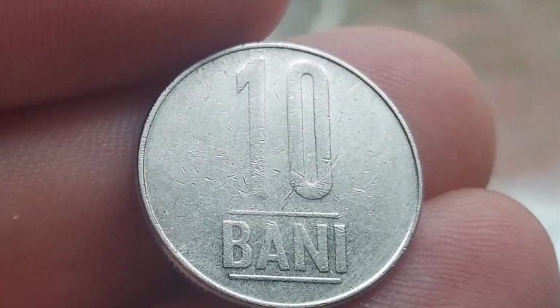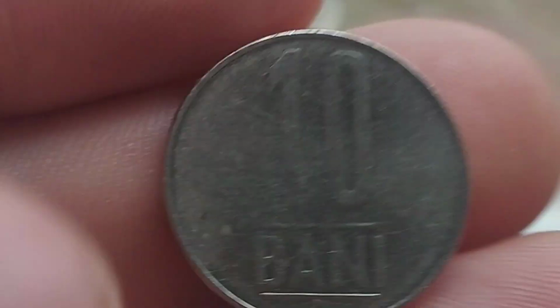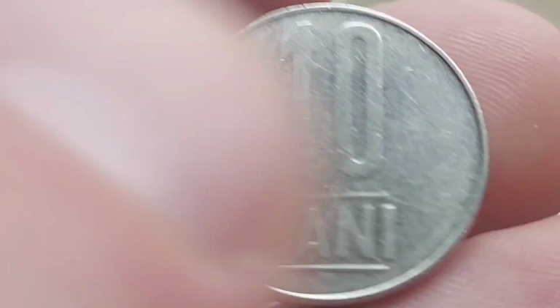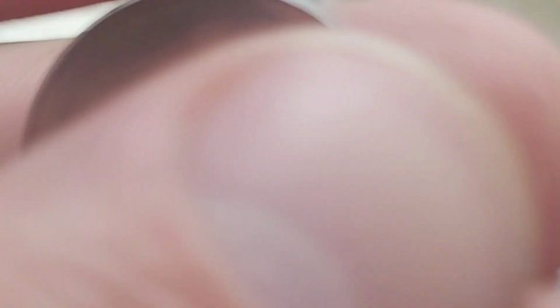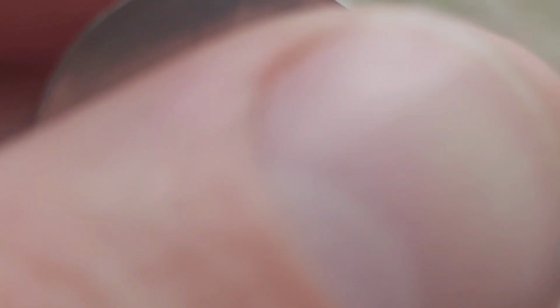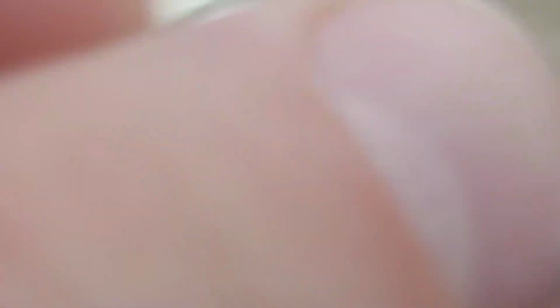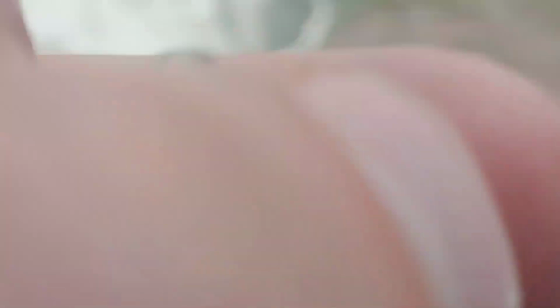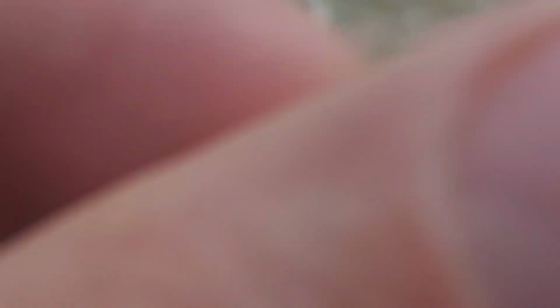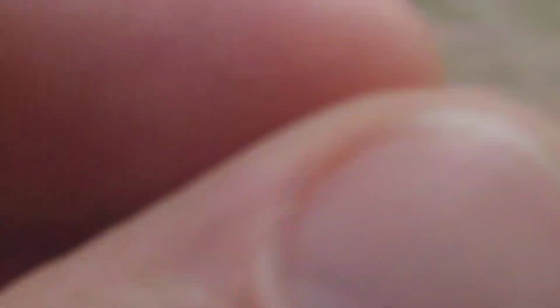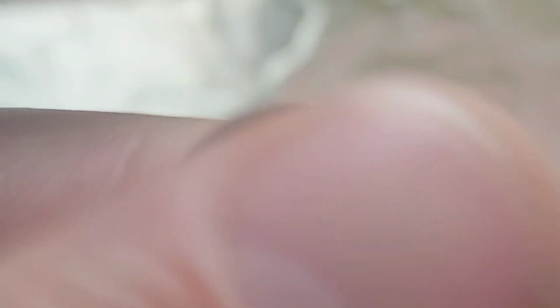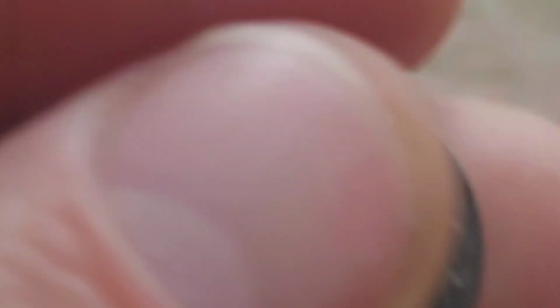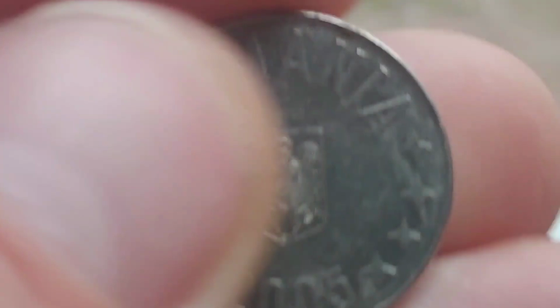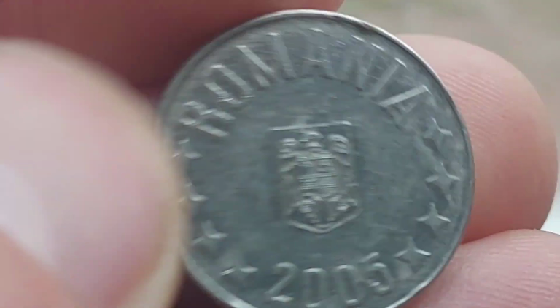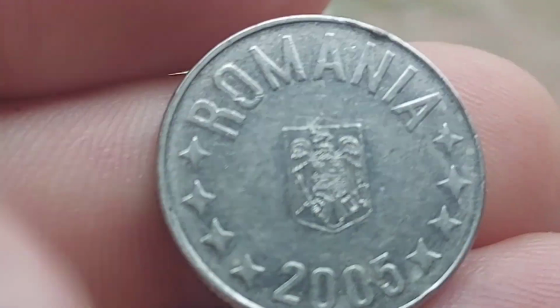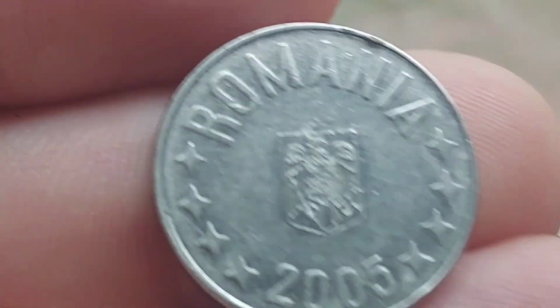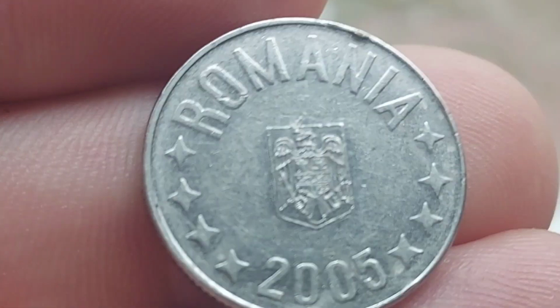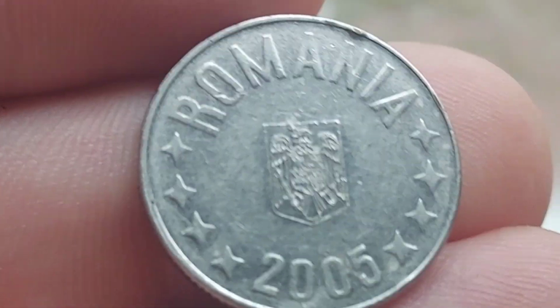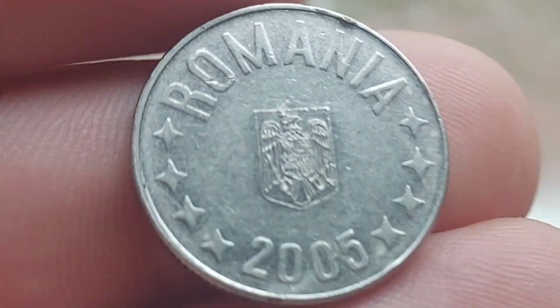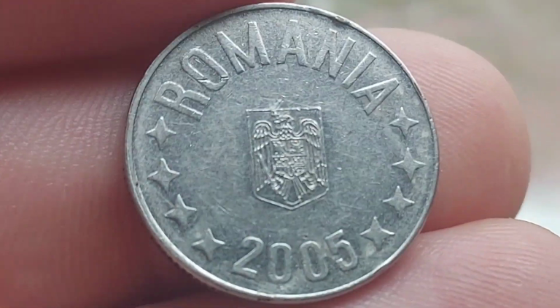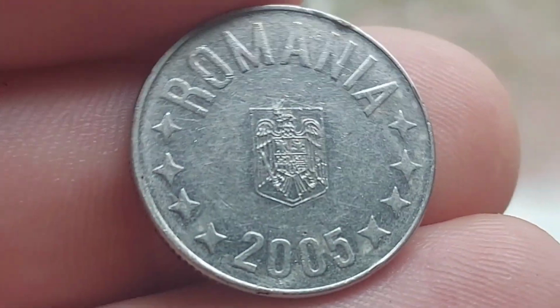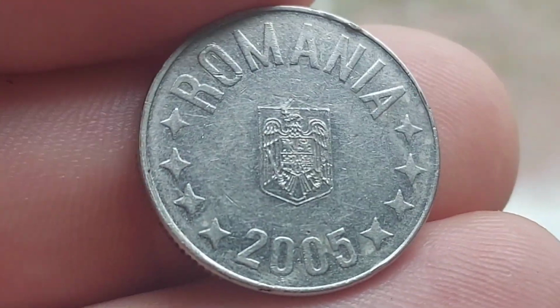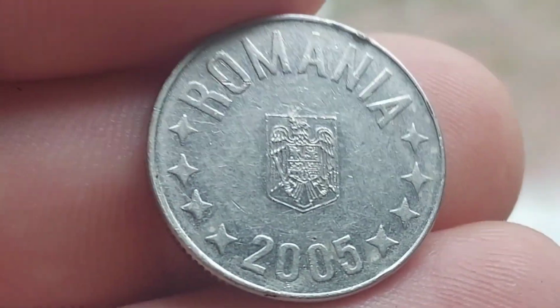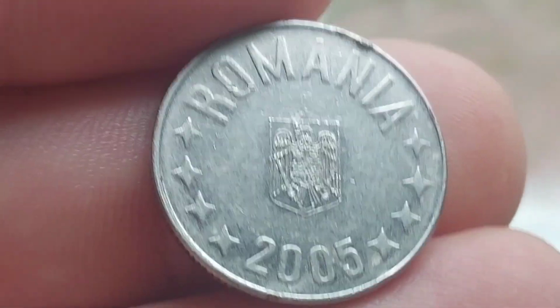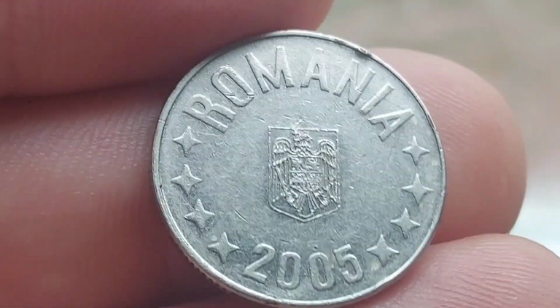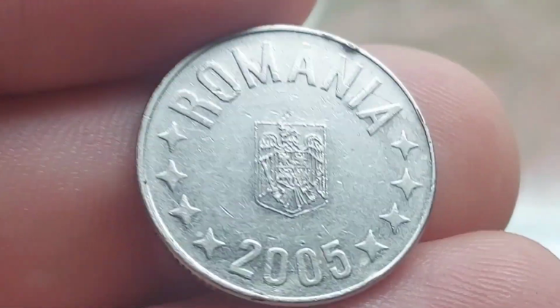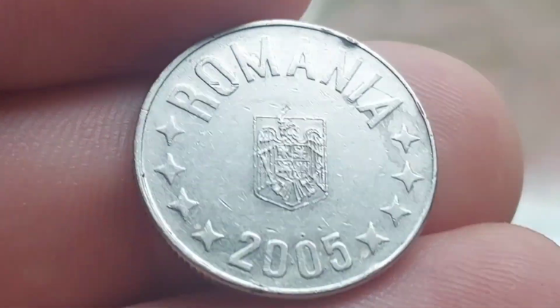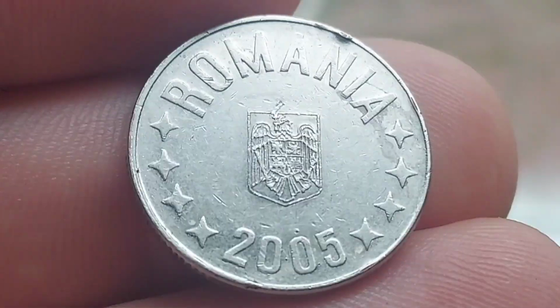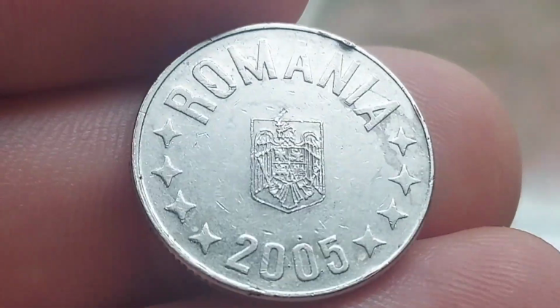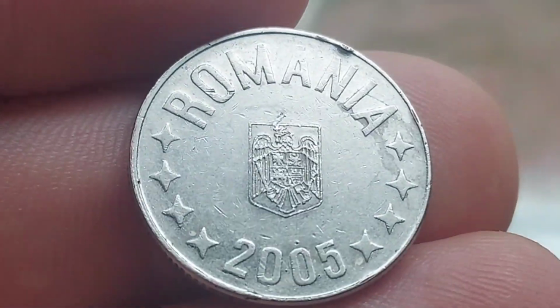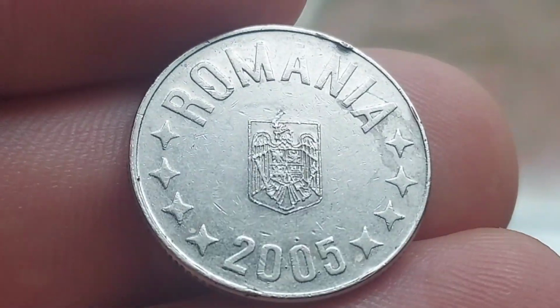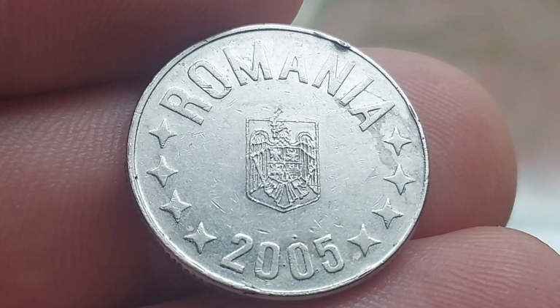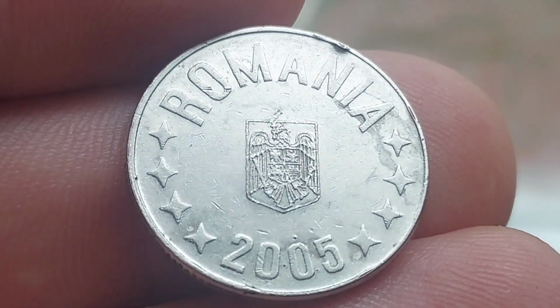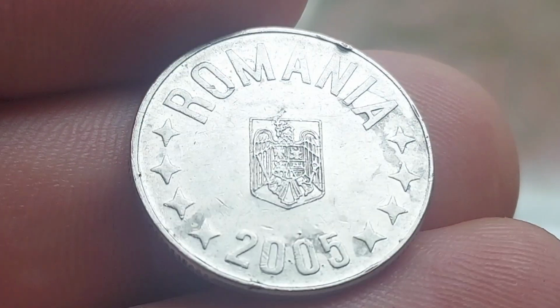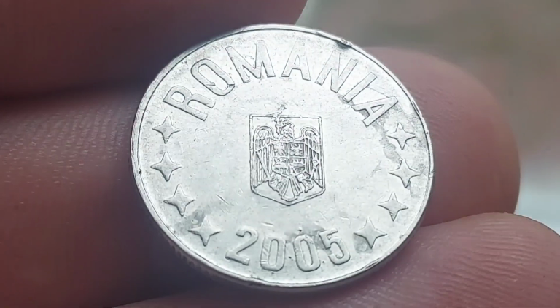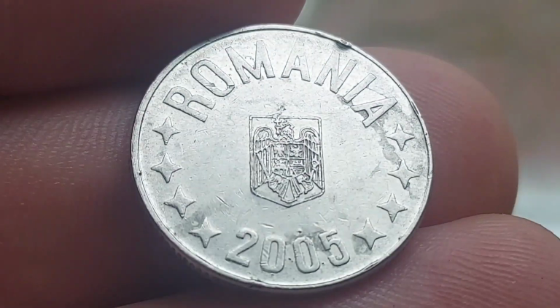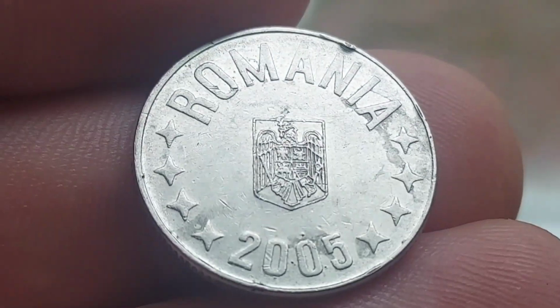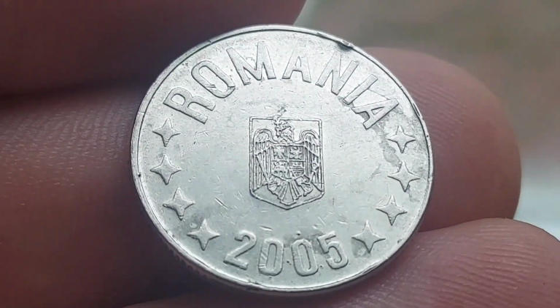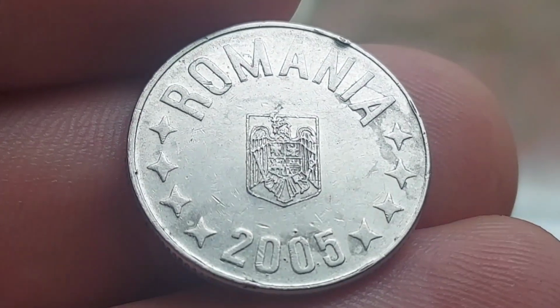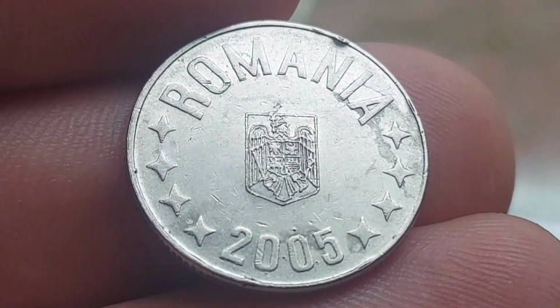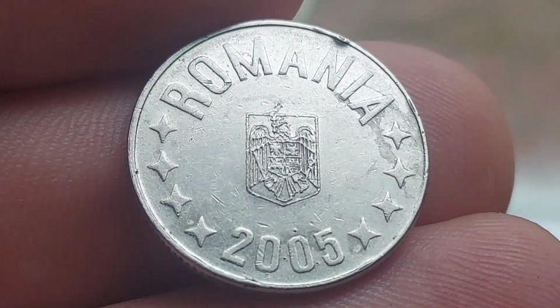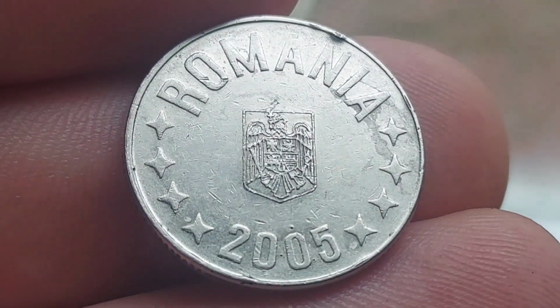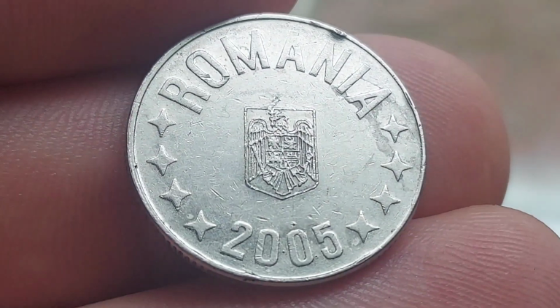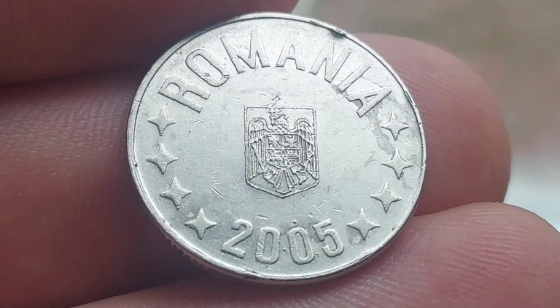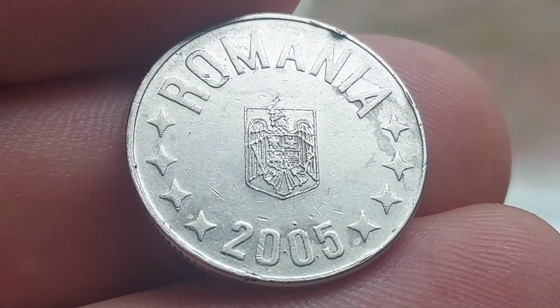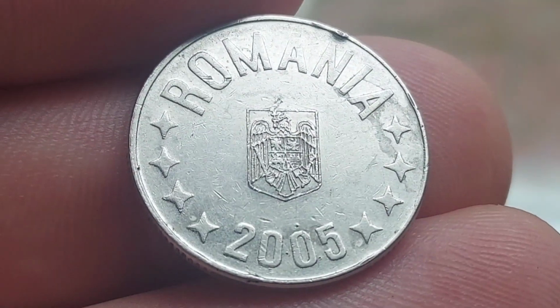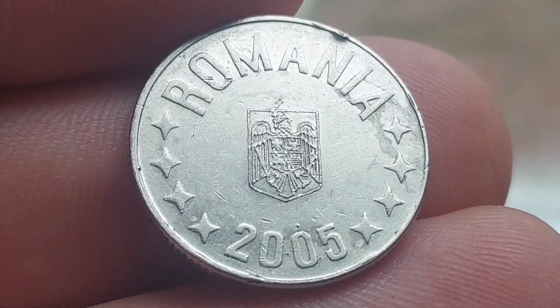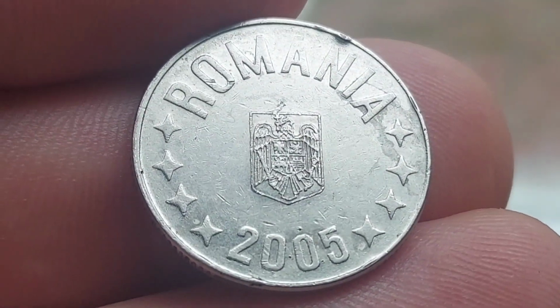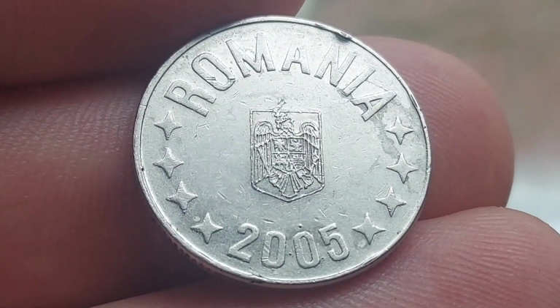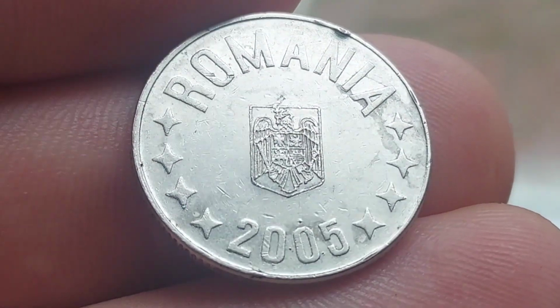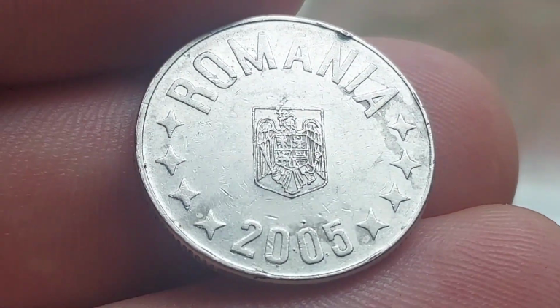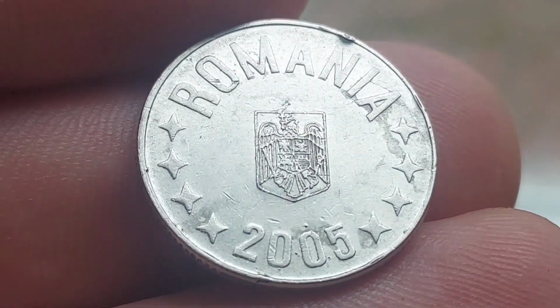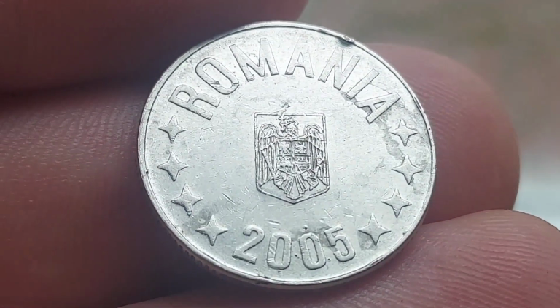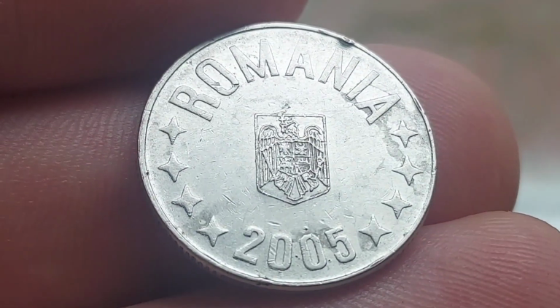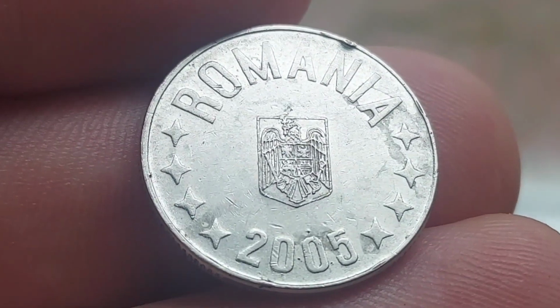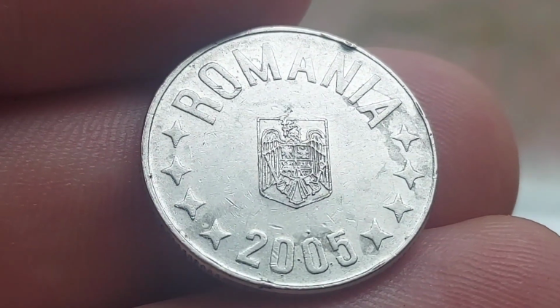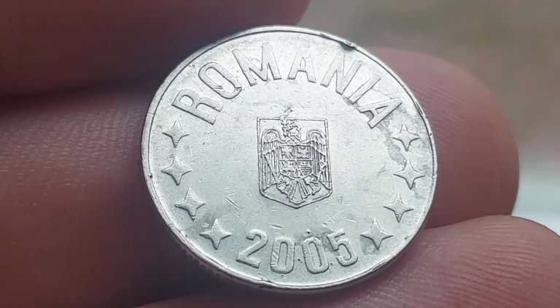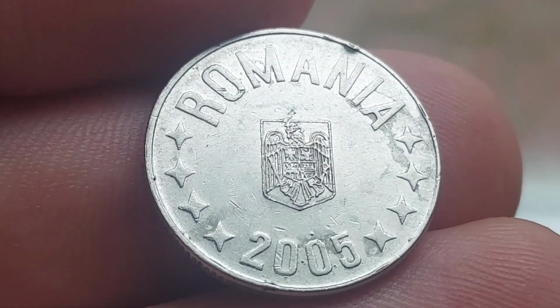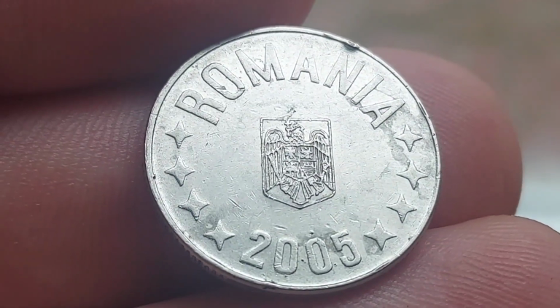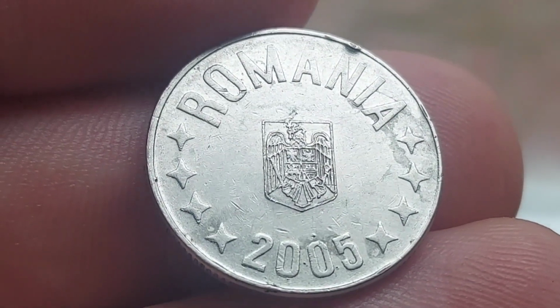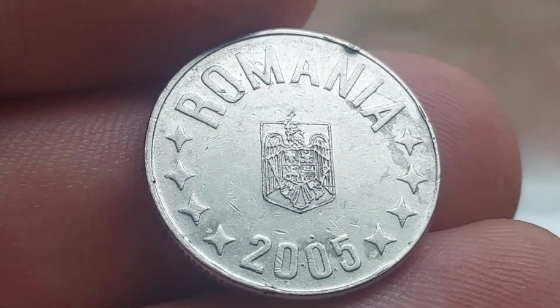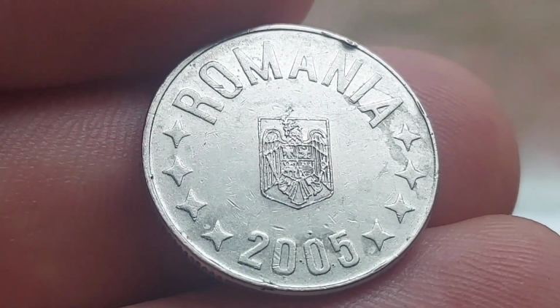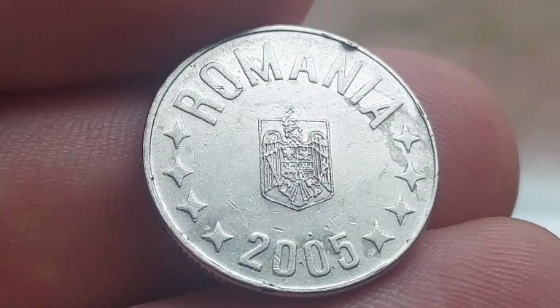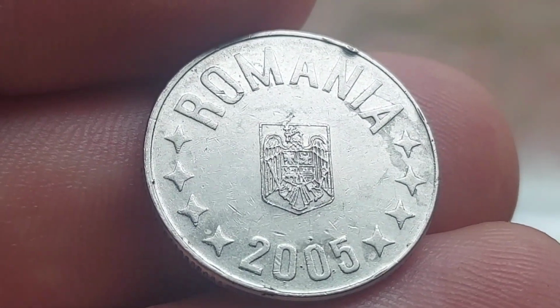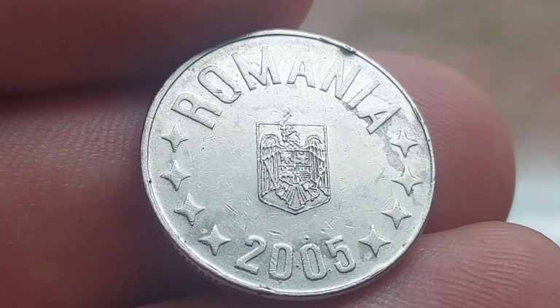It is indeed a round coin with a milled edge, weighing in at only 4 grams — a small coin indeed.